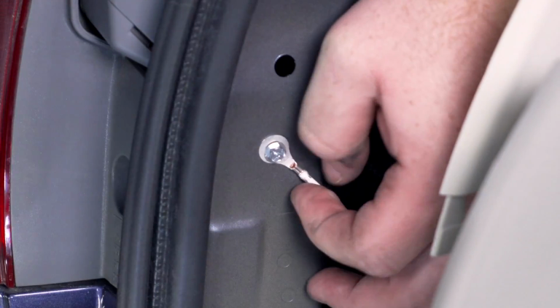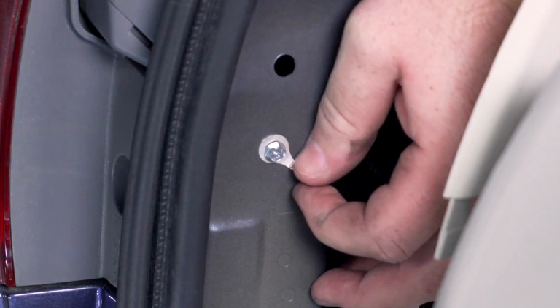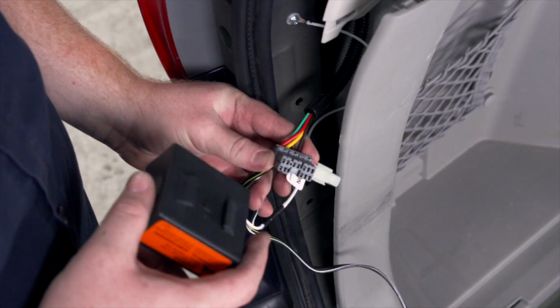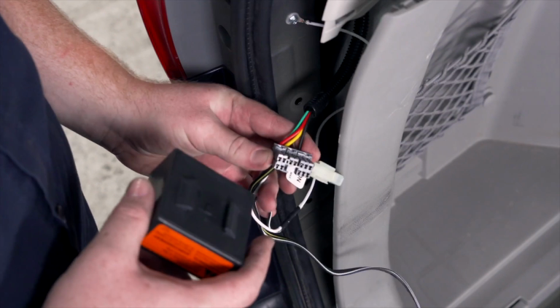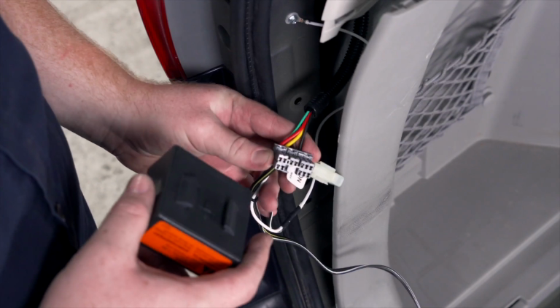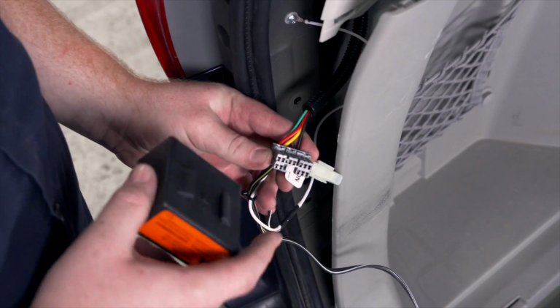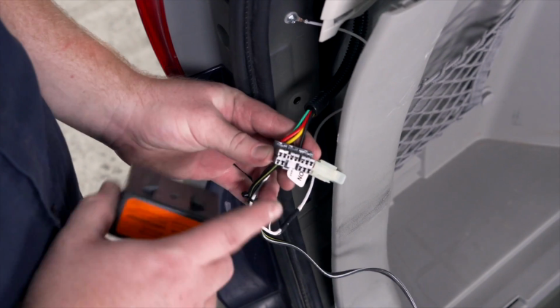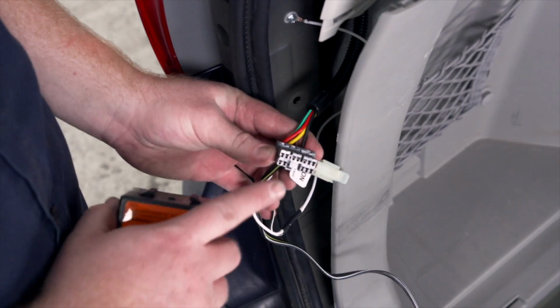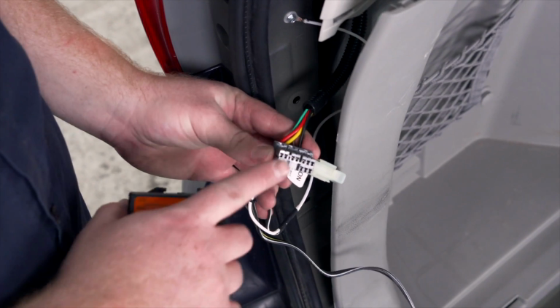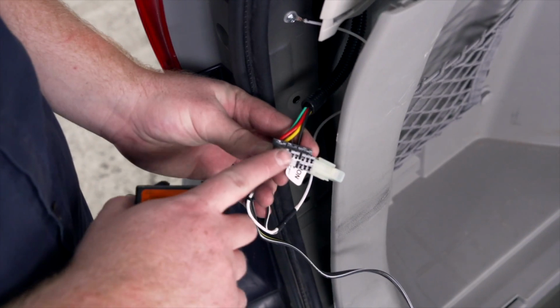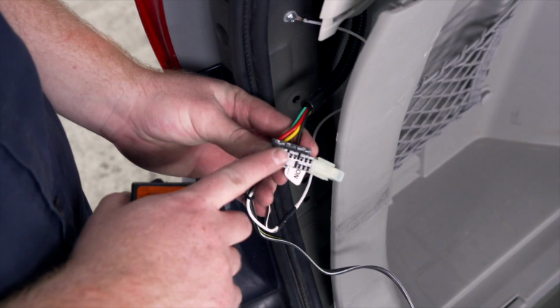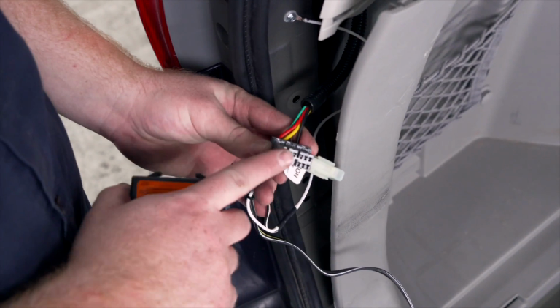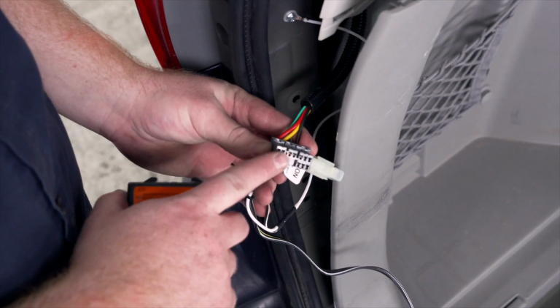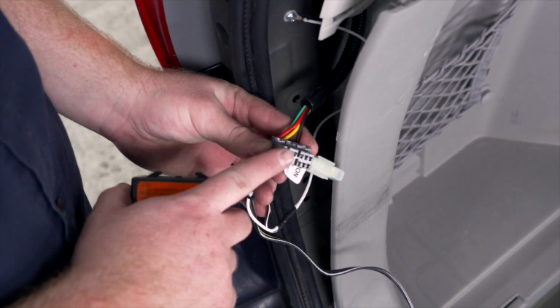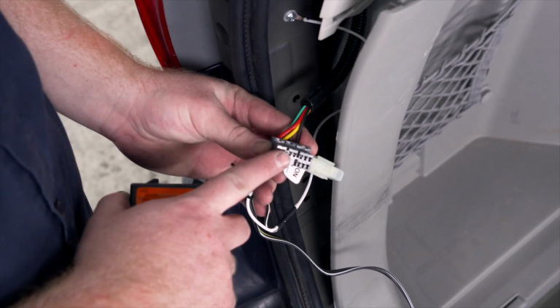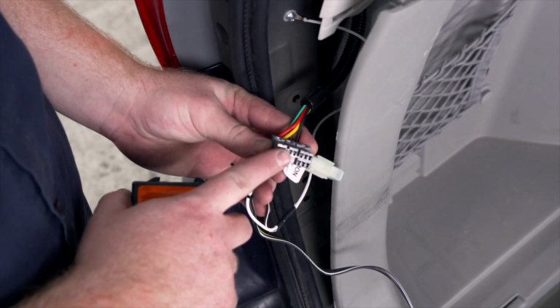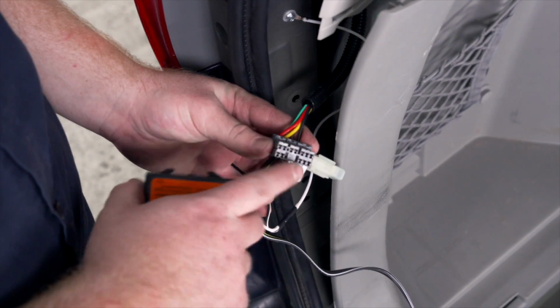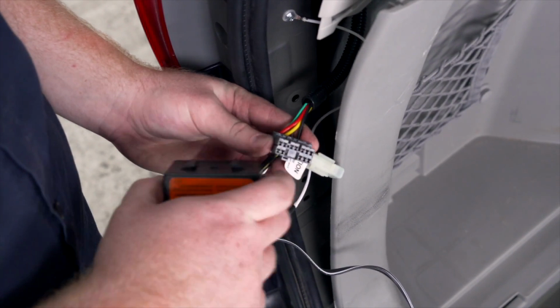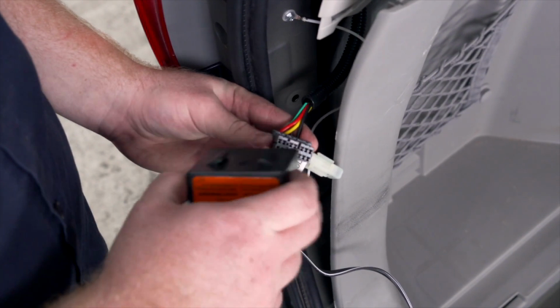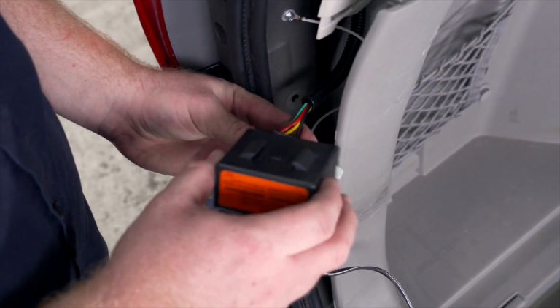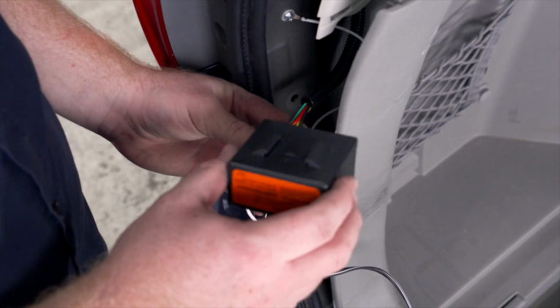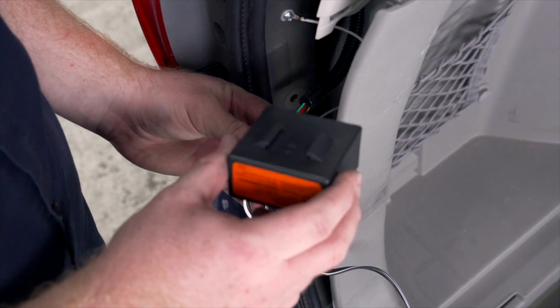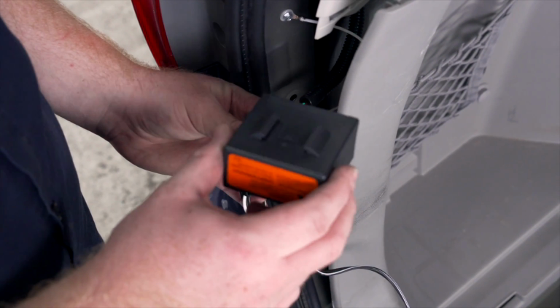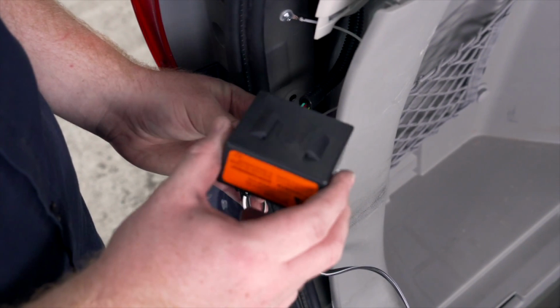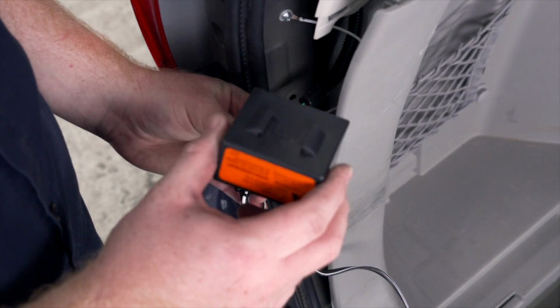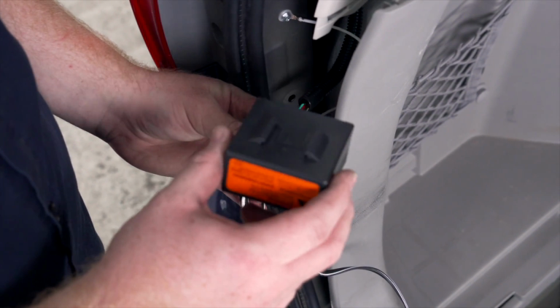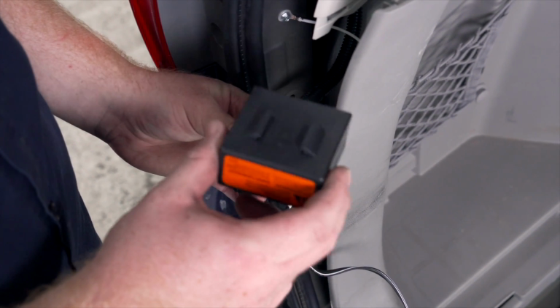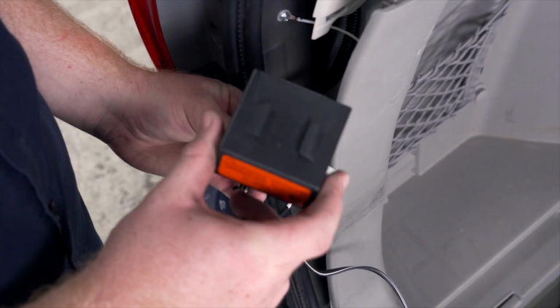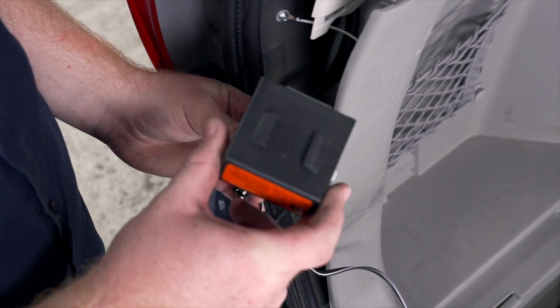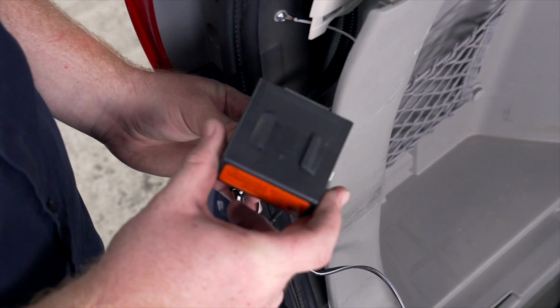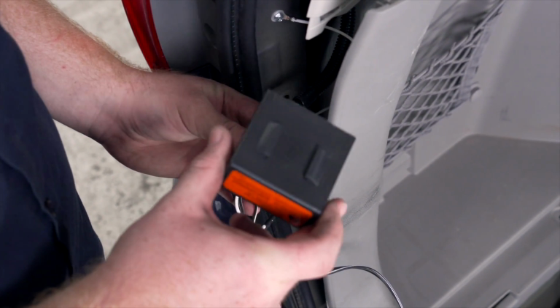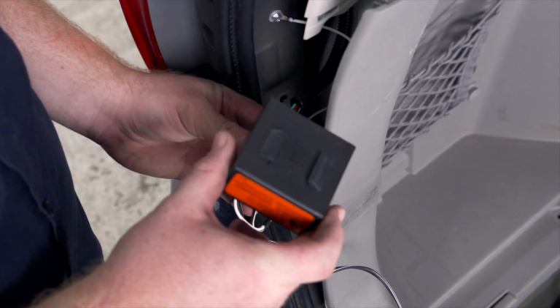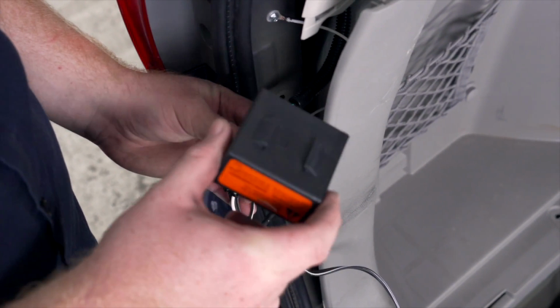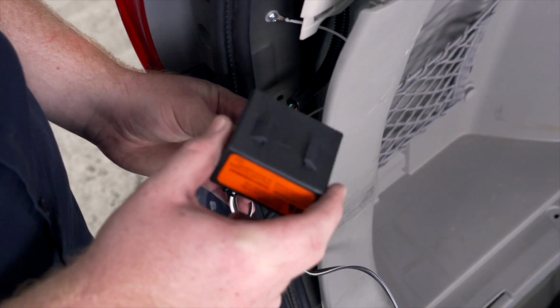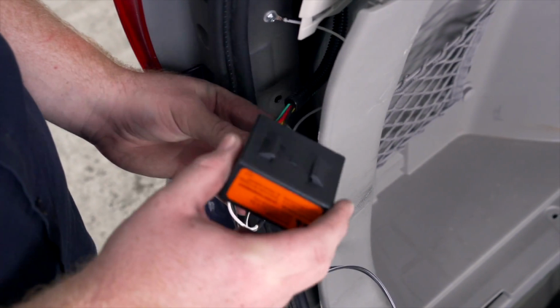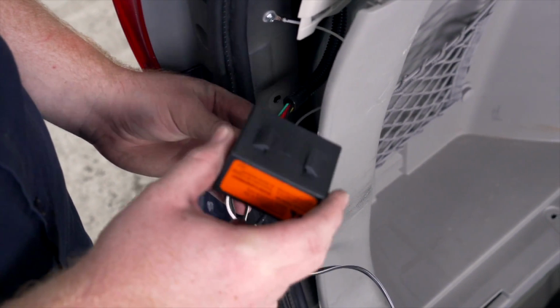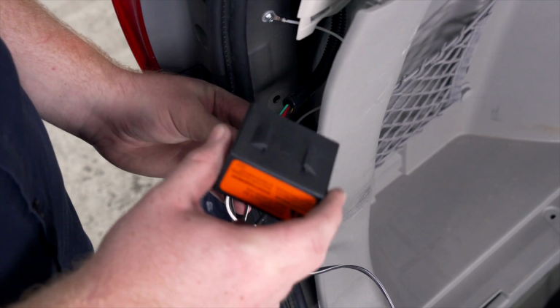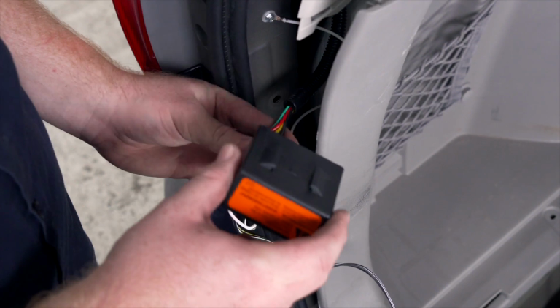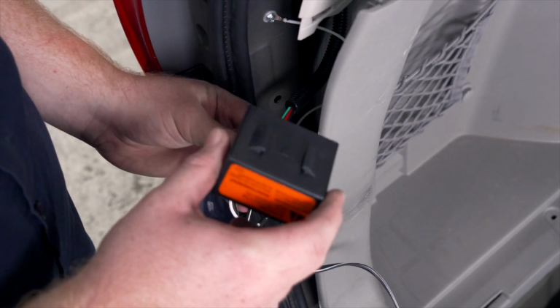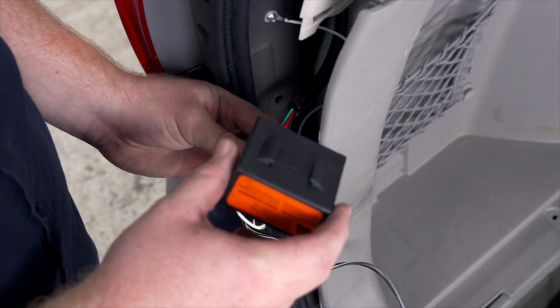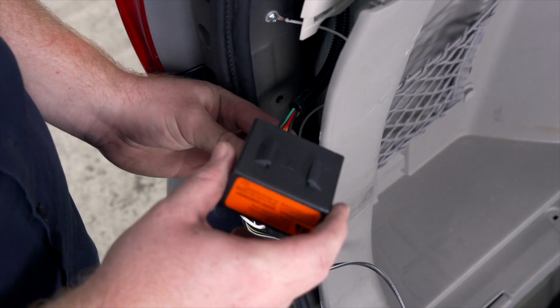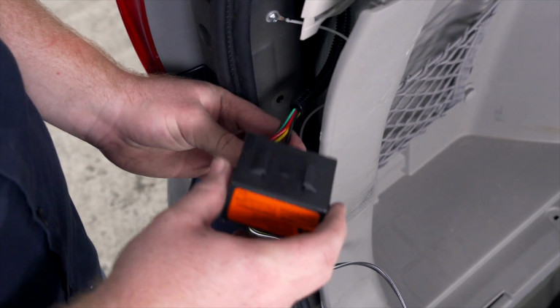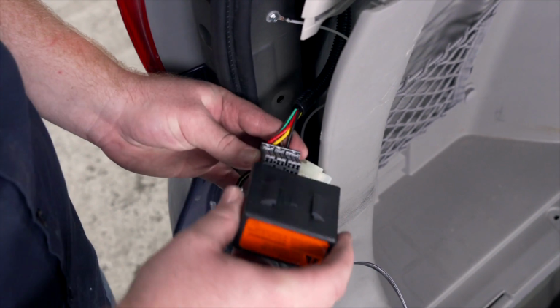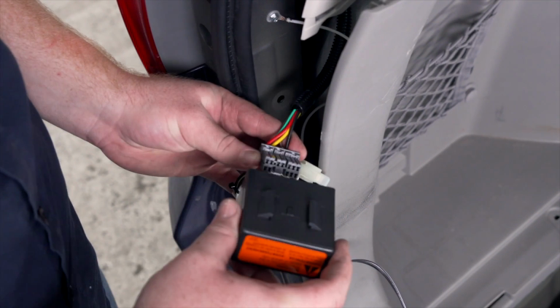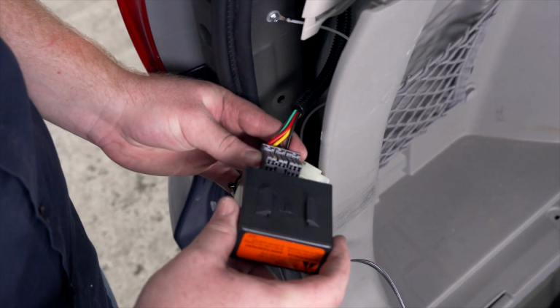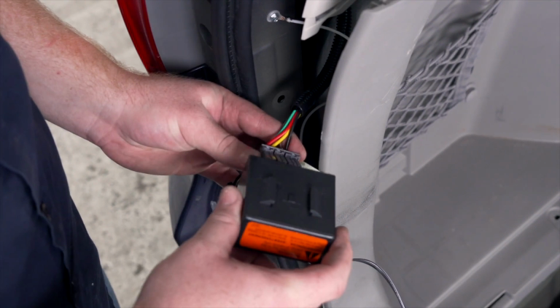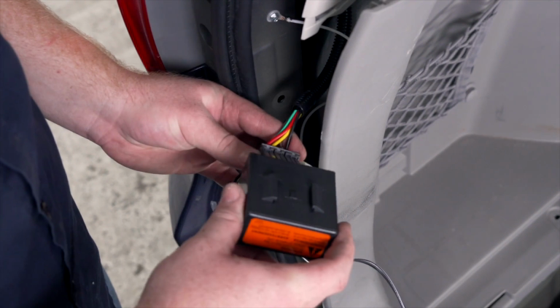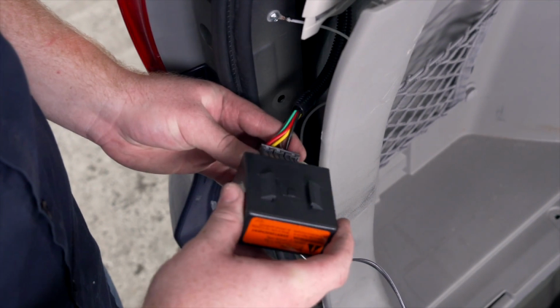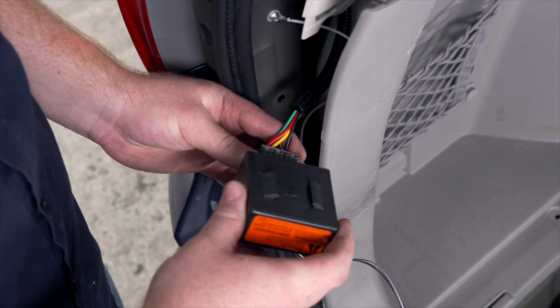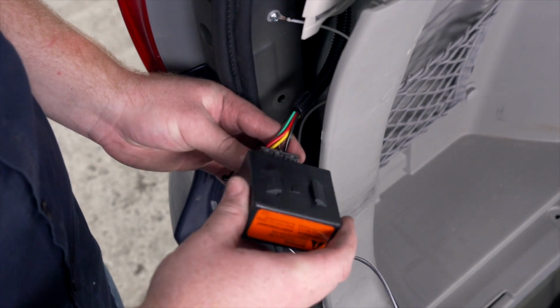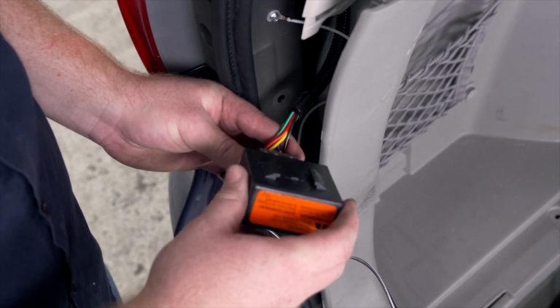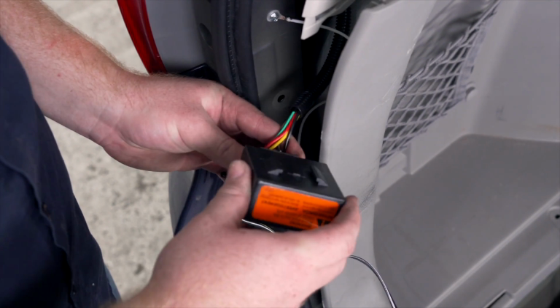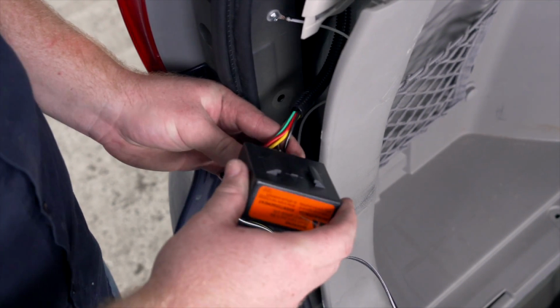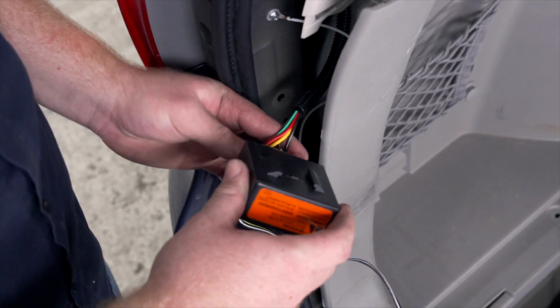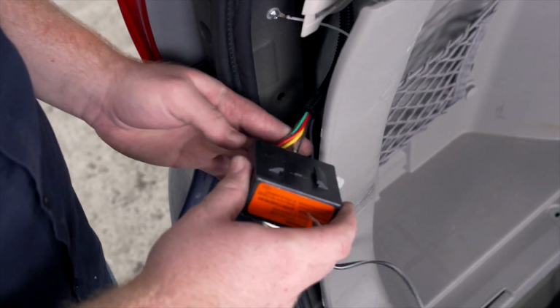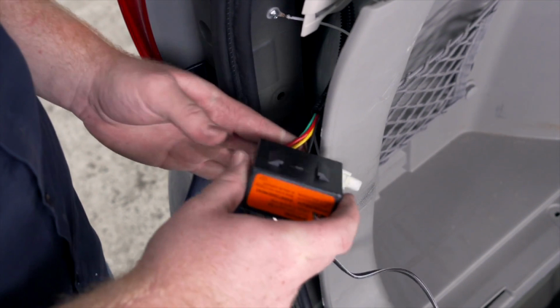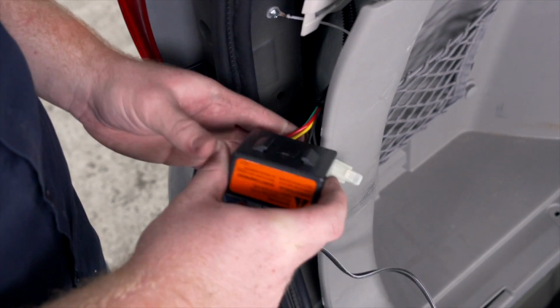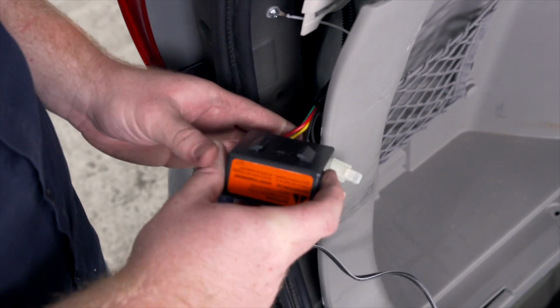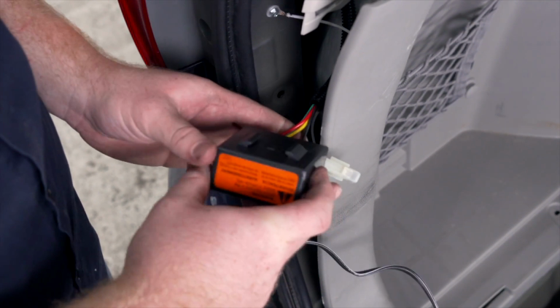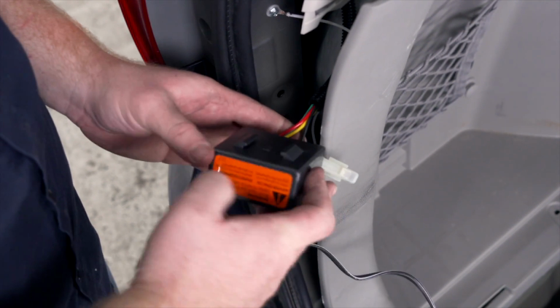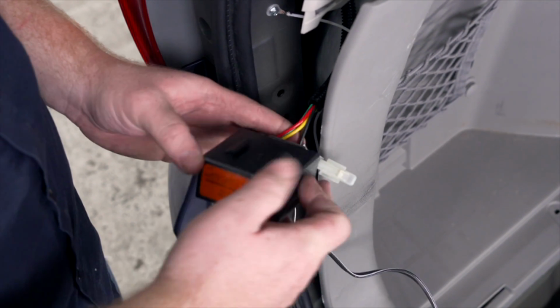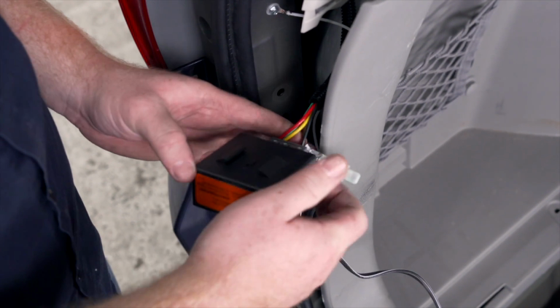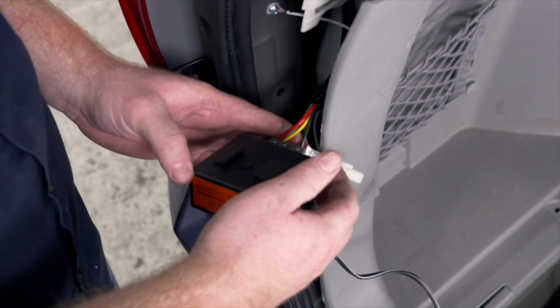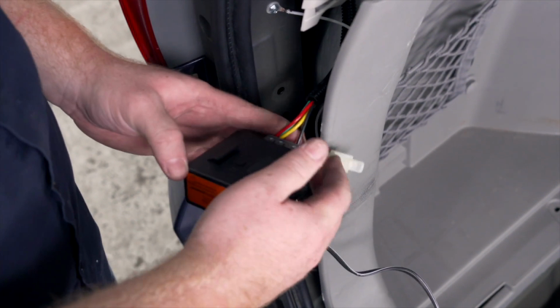Now in our trailer wiring, we have this plug. We're just going to attach our provided module box onto it. This will power up our wiring.